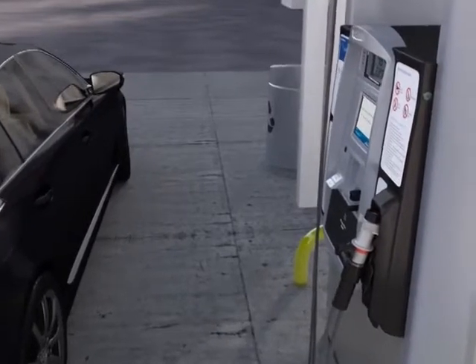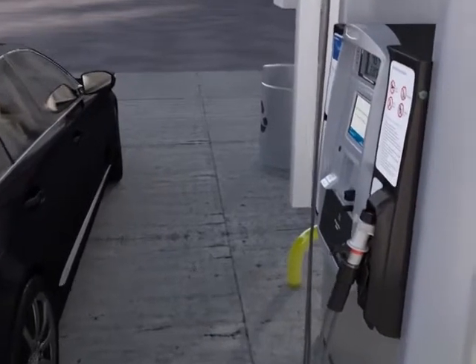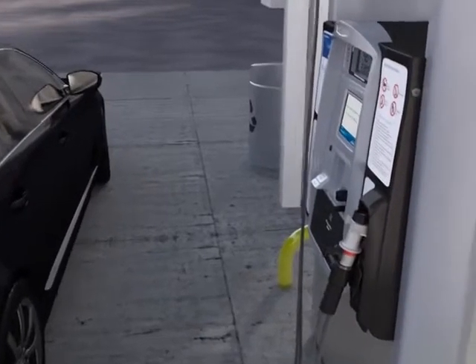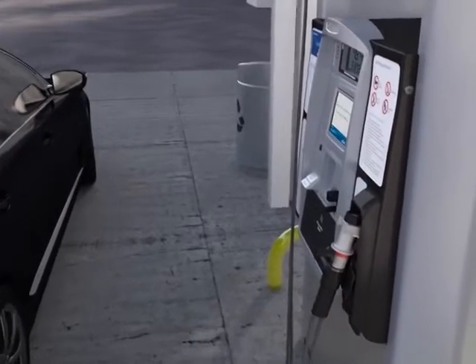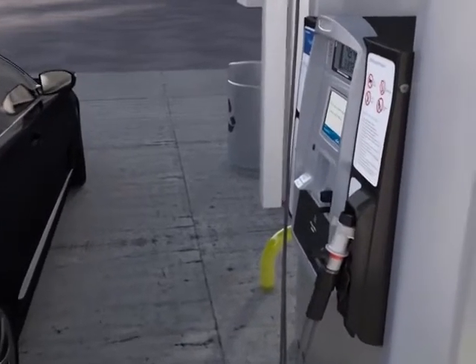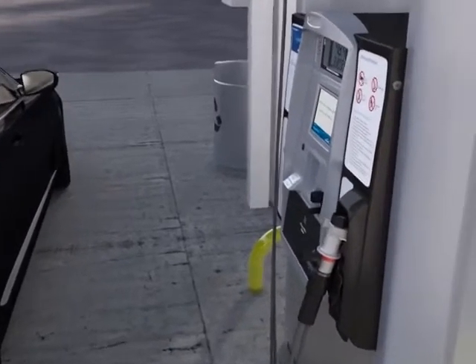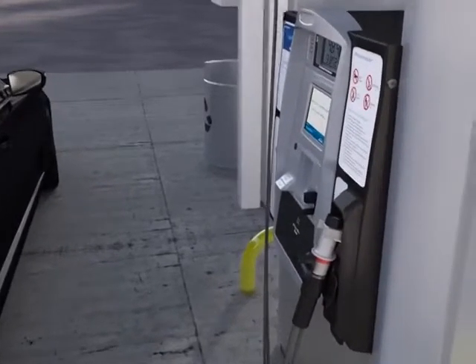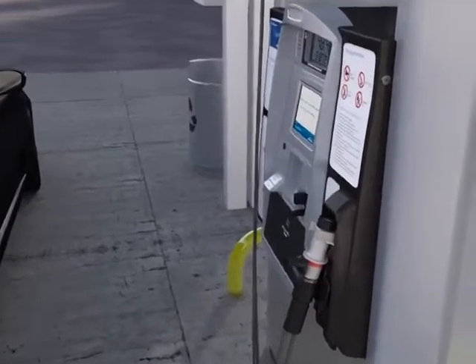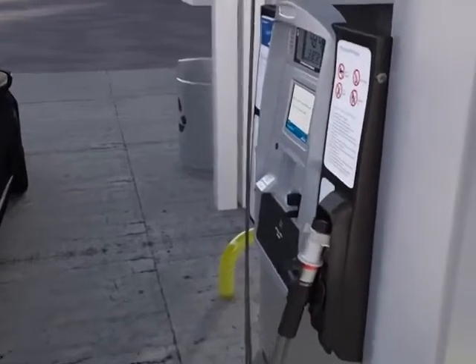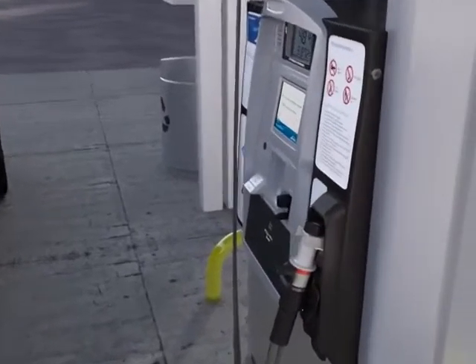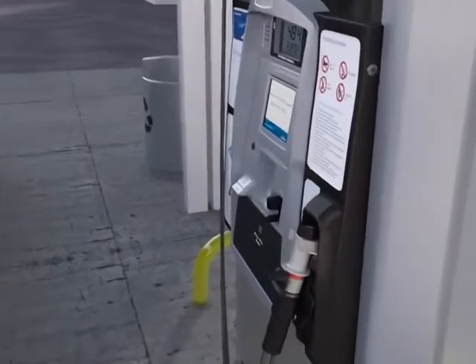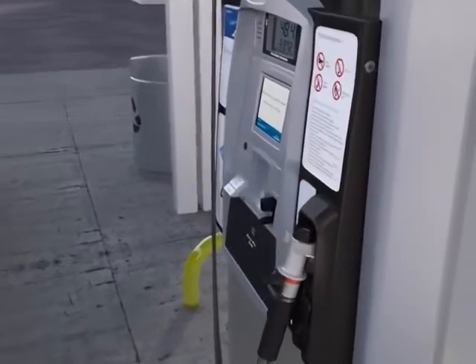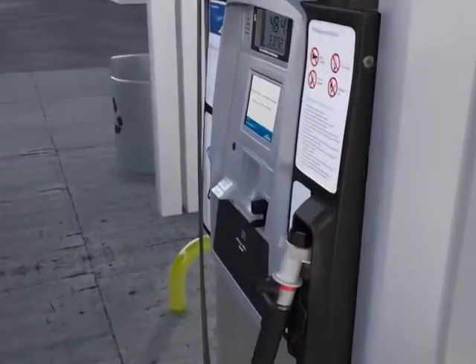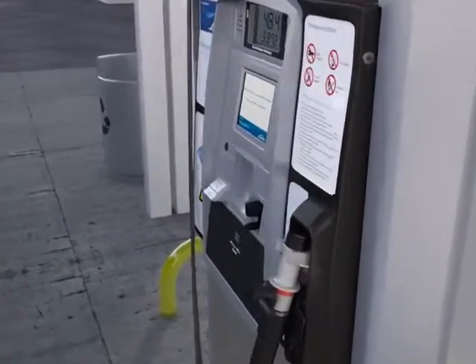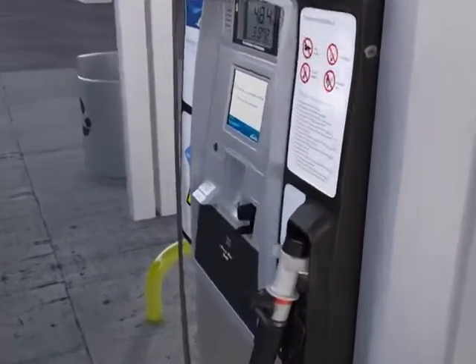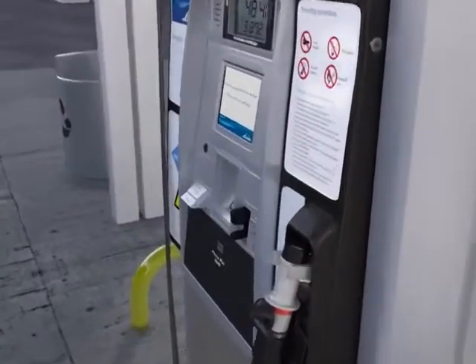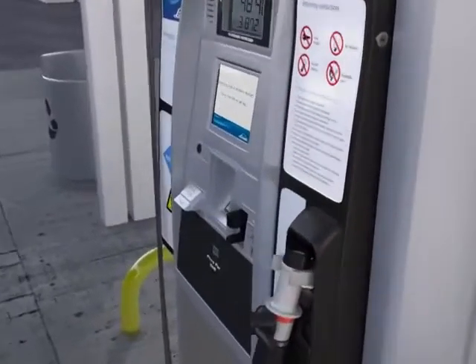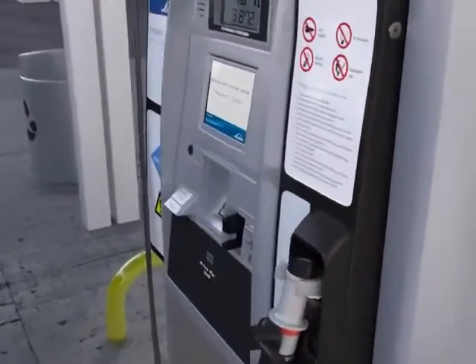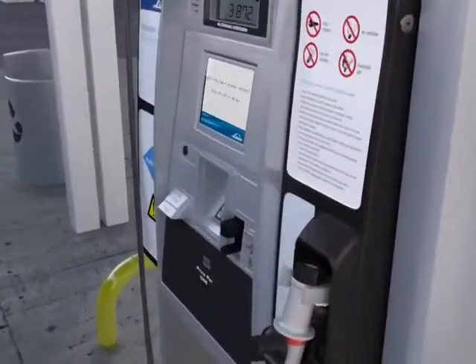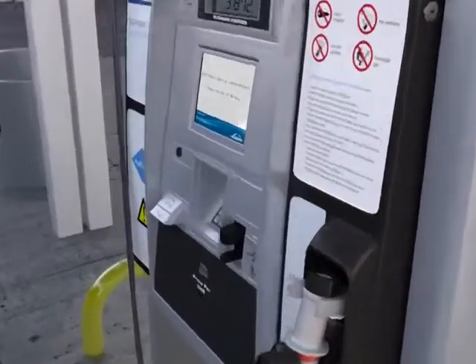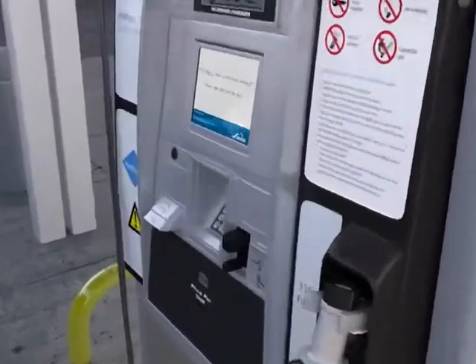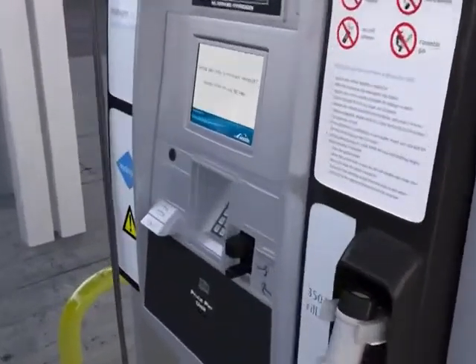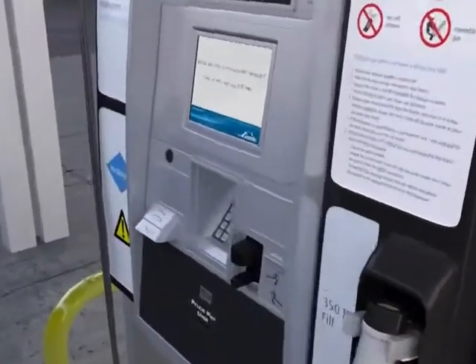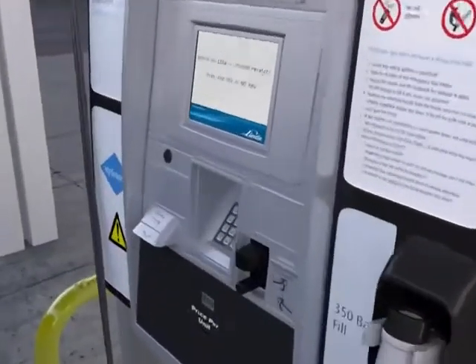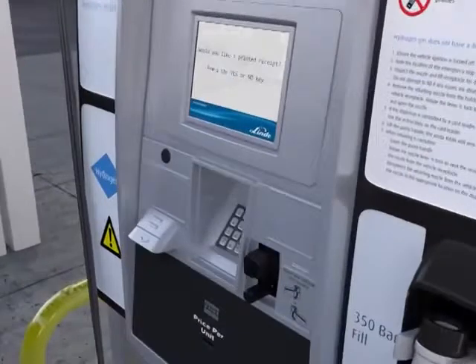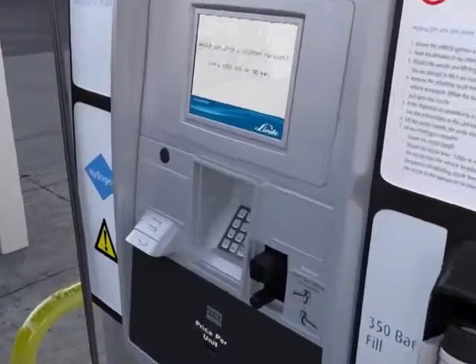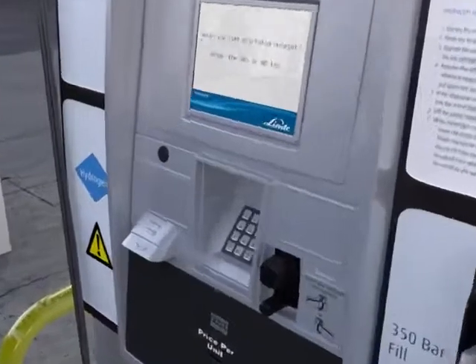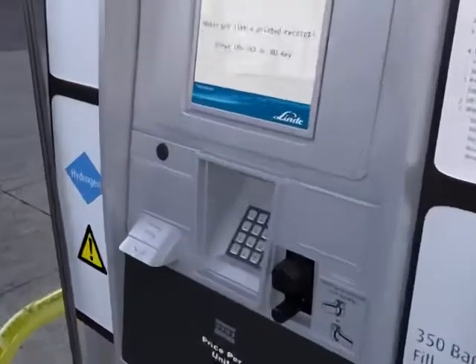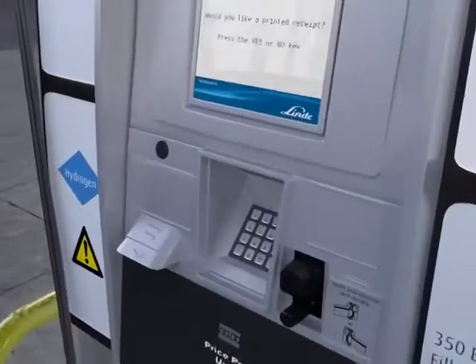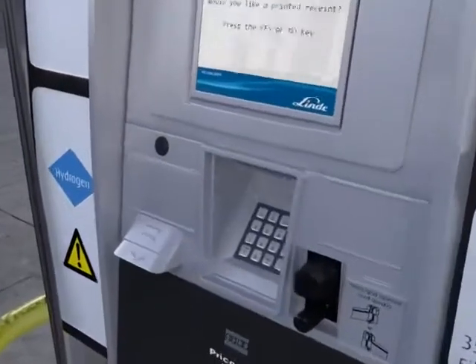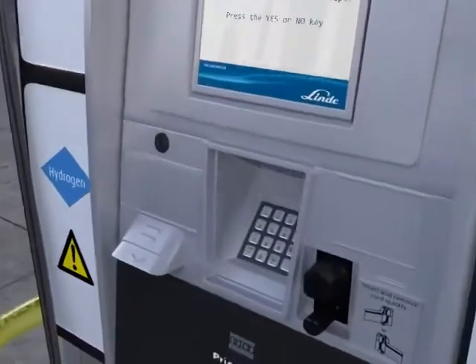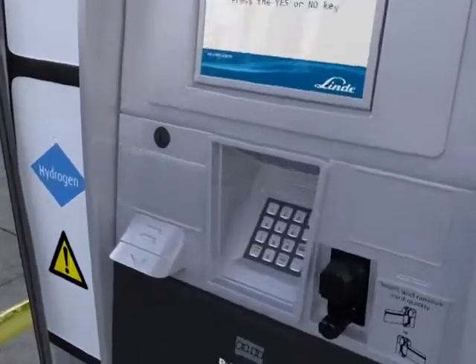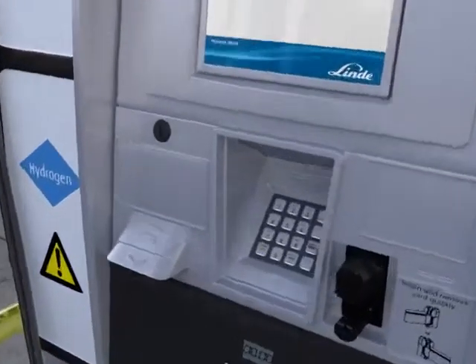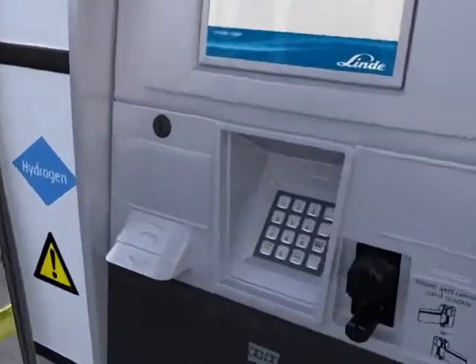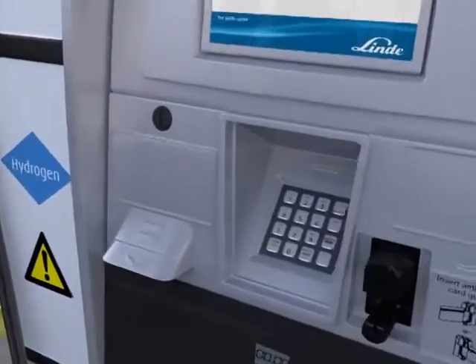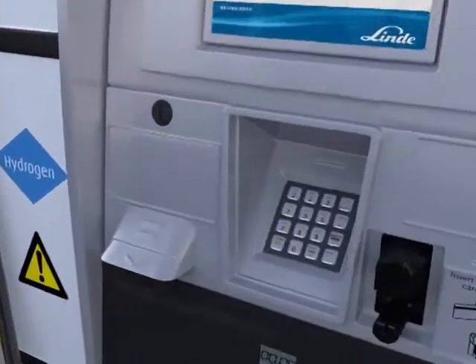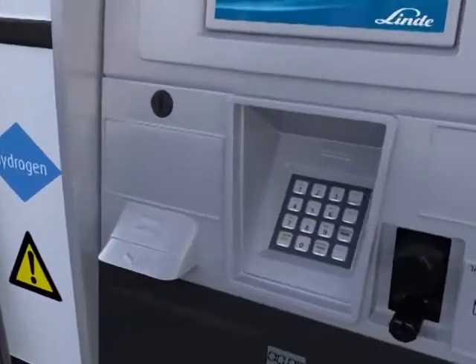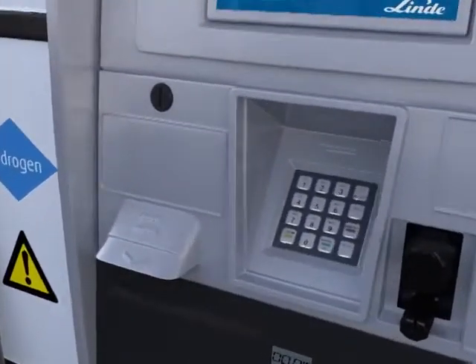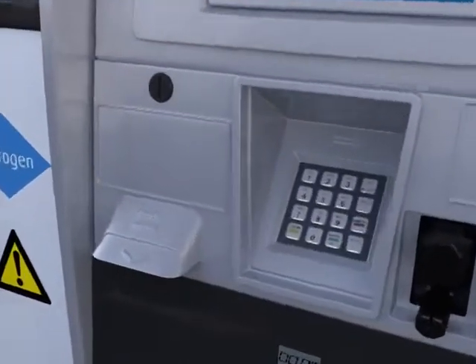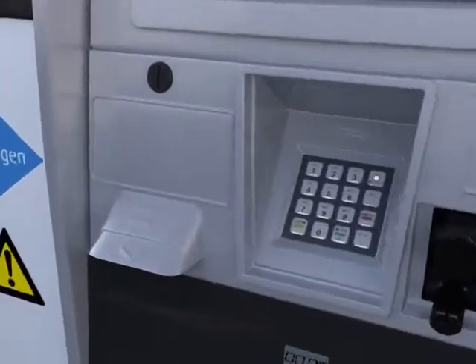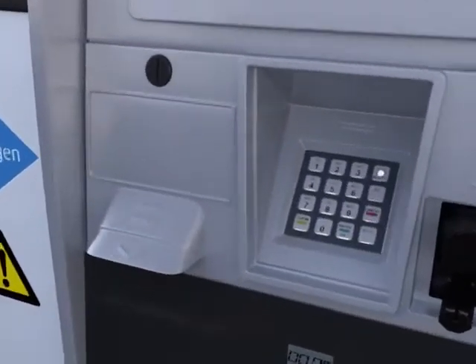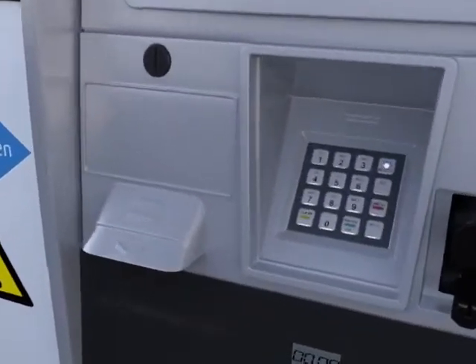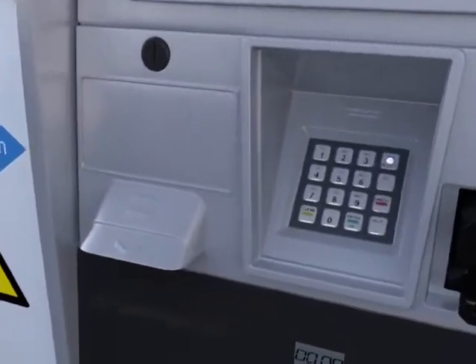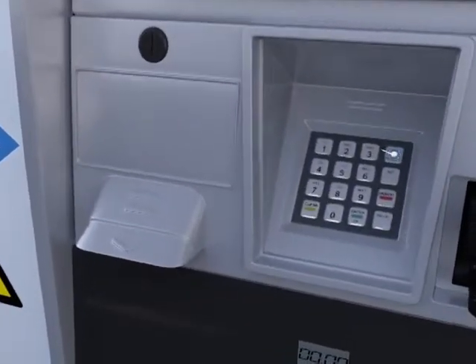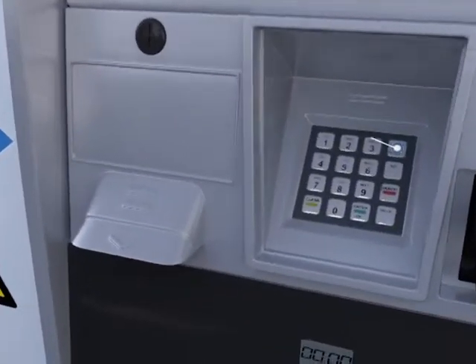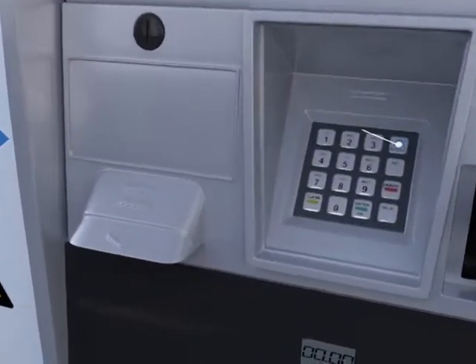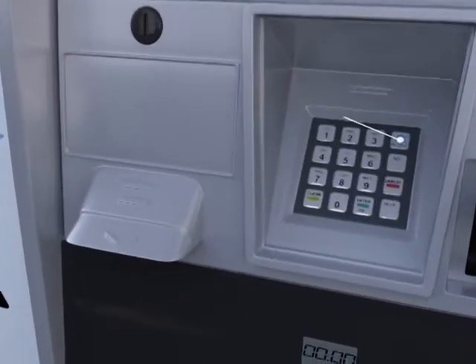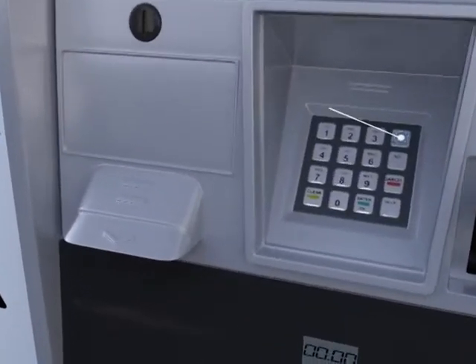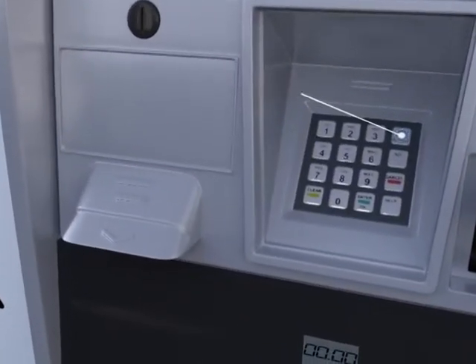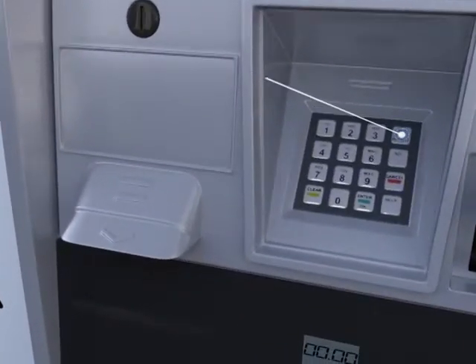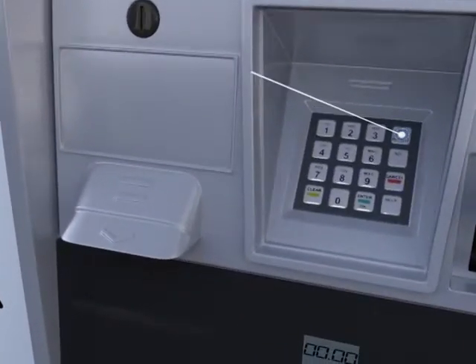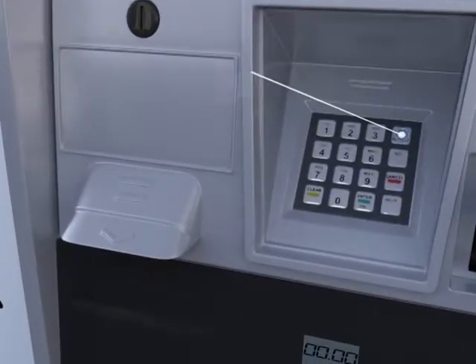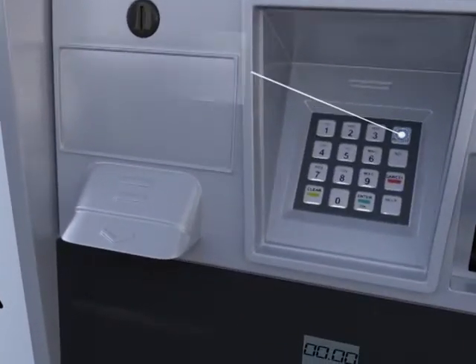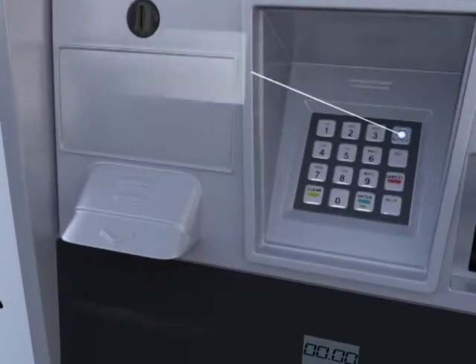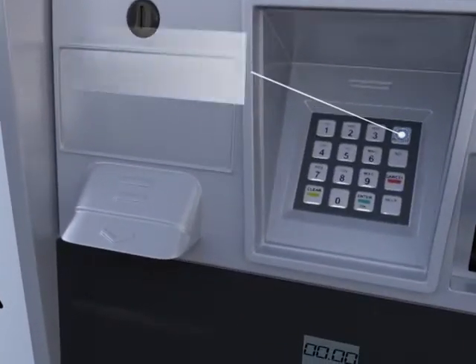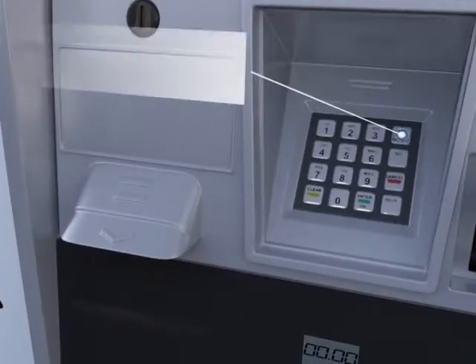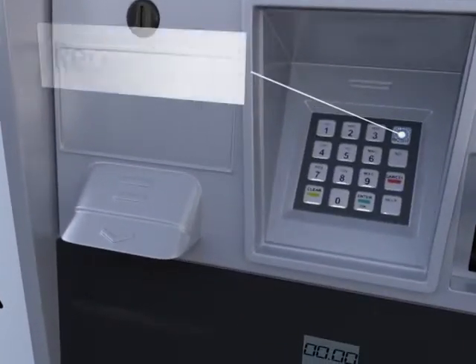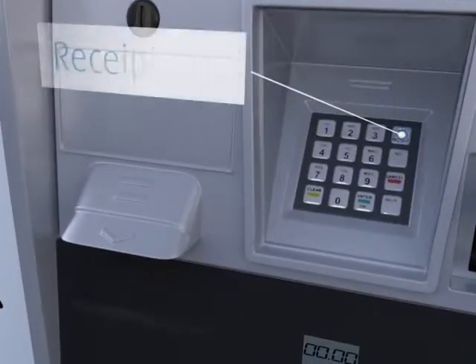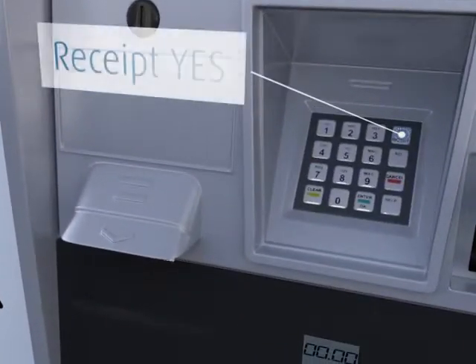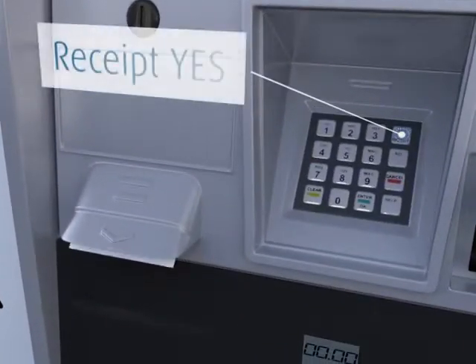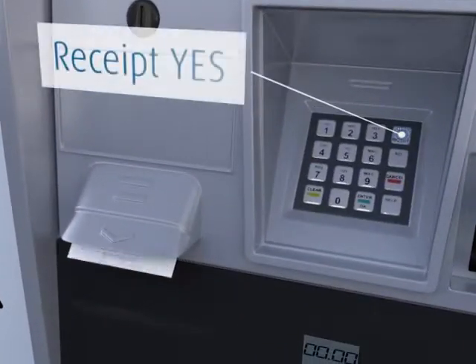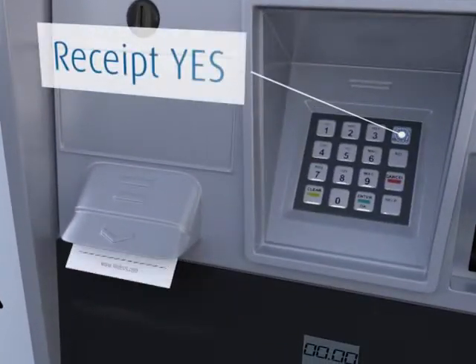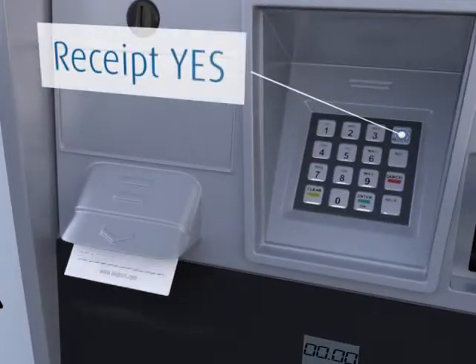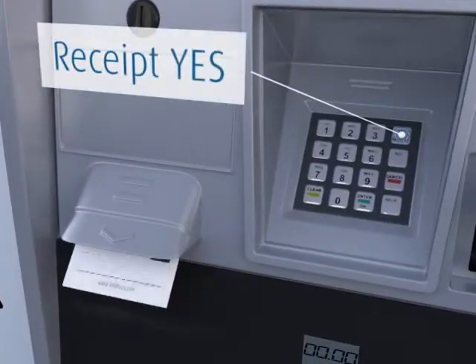Like other filling stations, you can get the receipt by selecting Yes on the keypad when prompted for it.